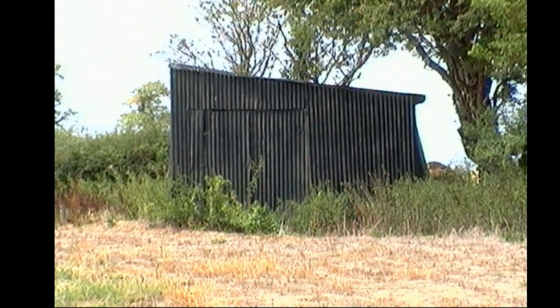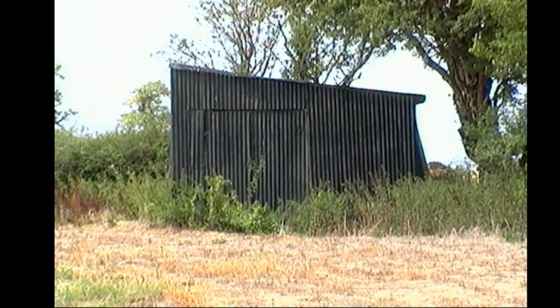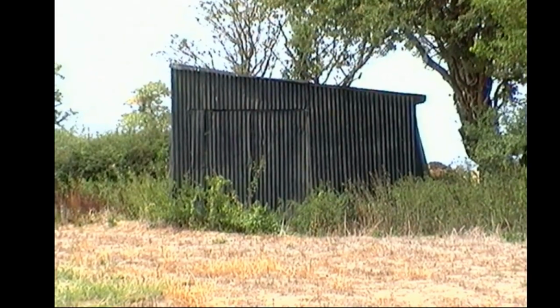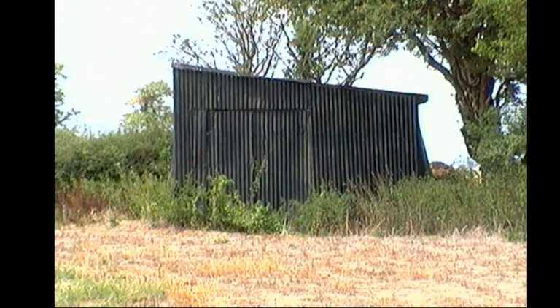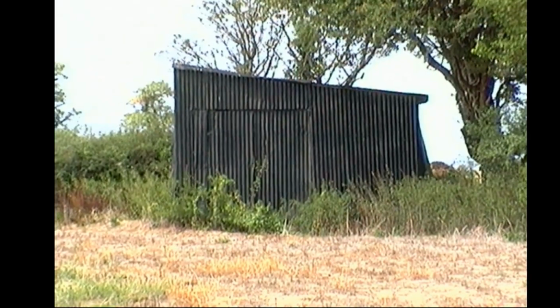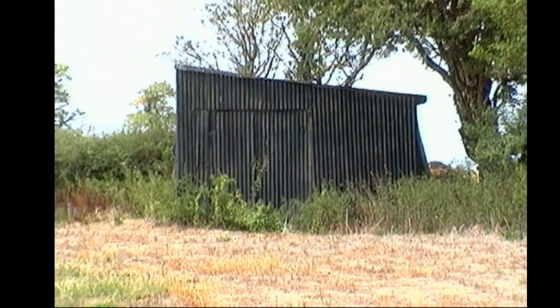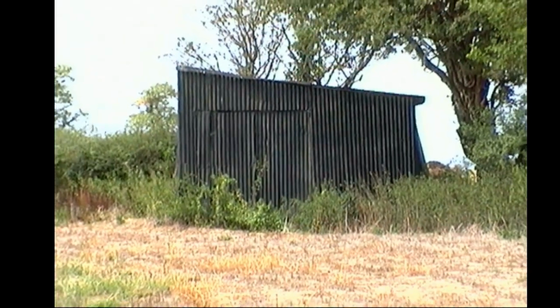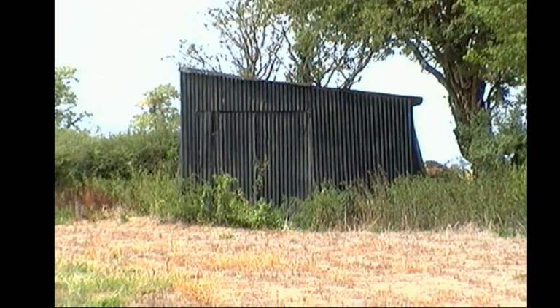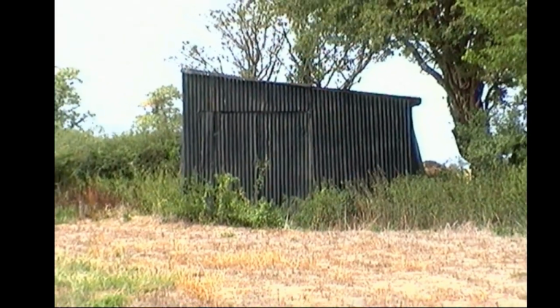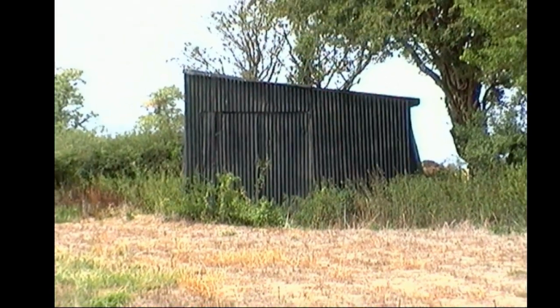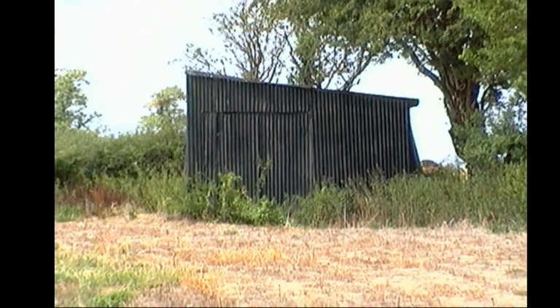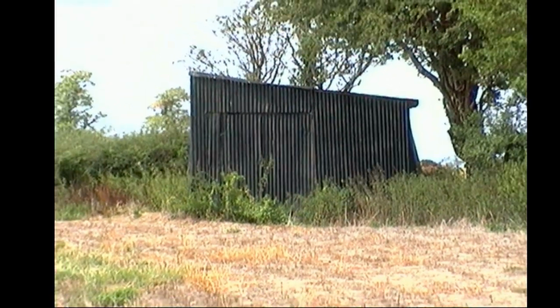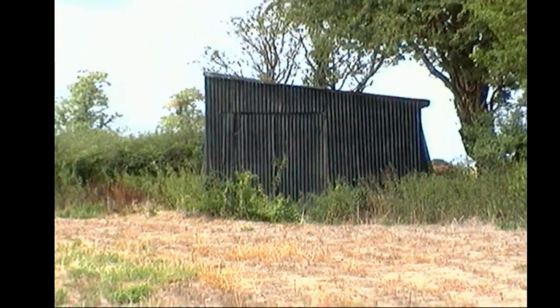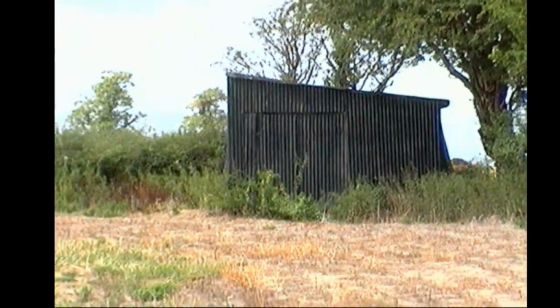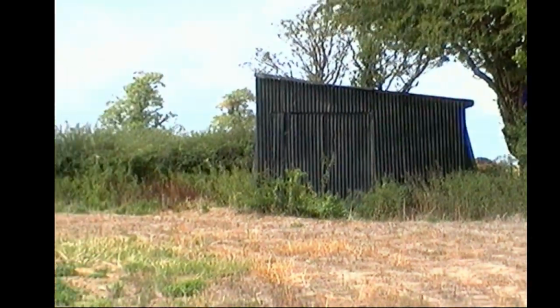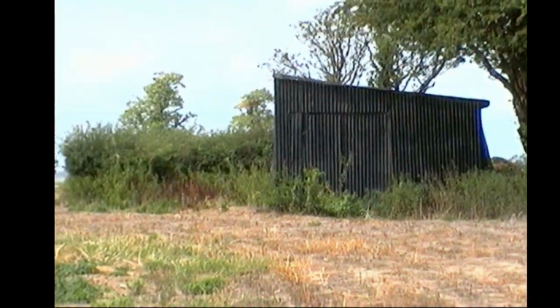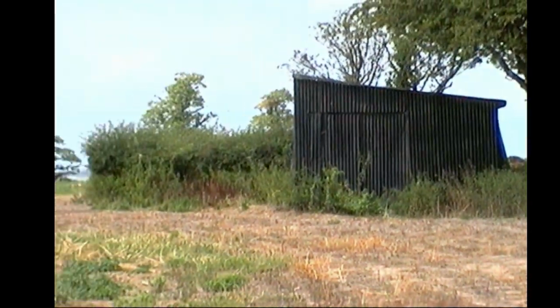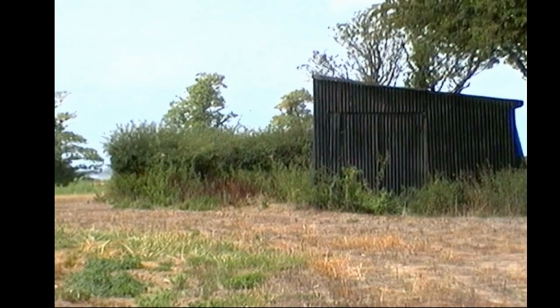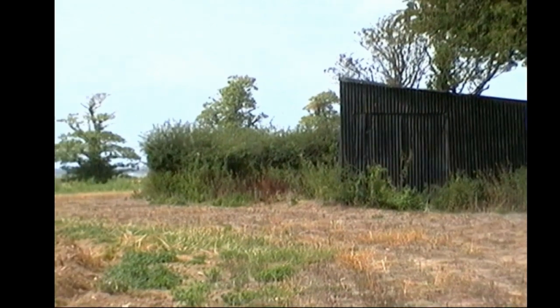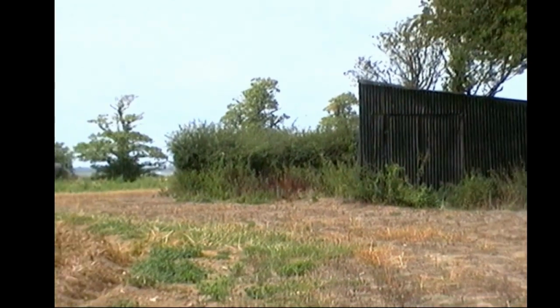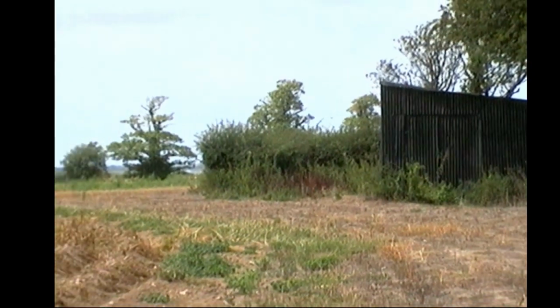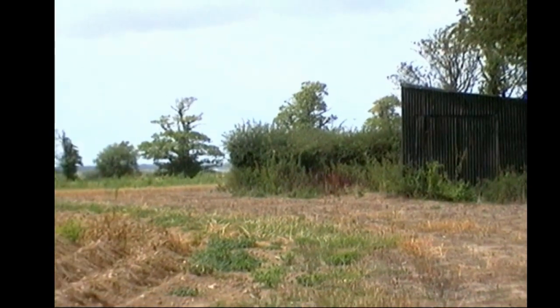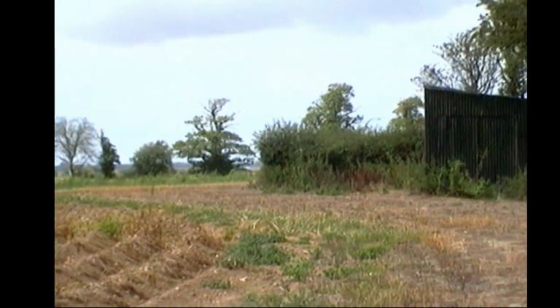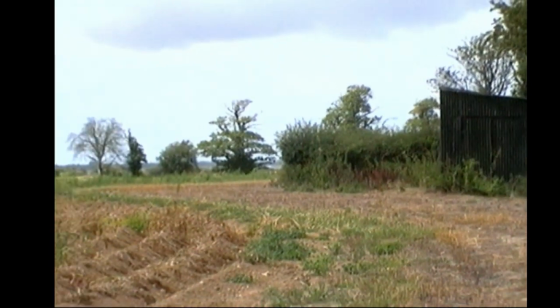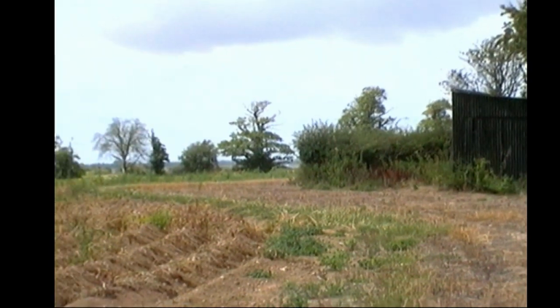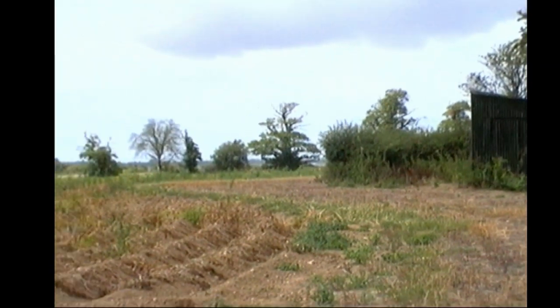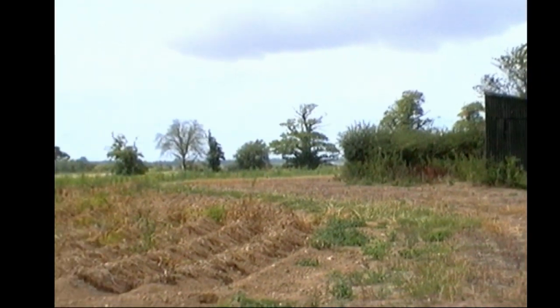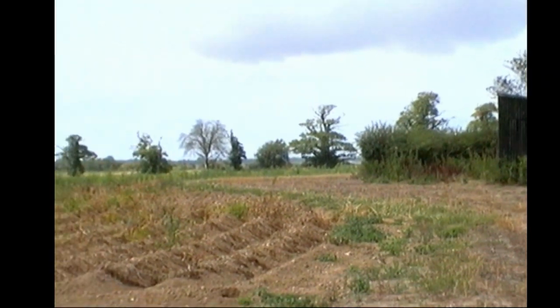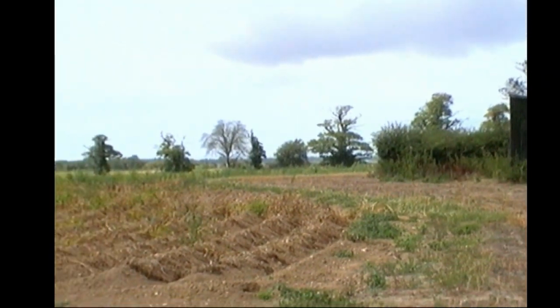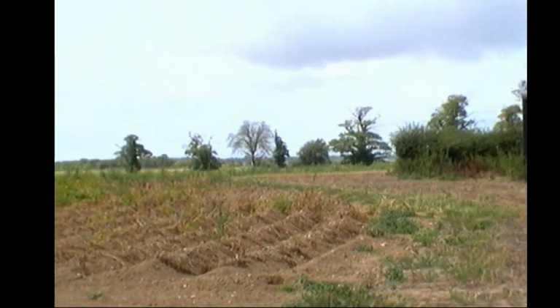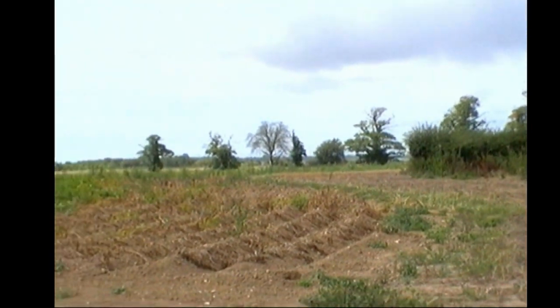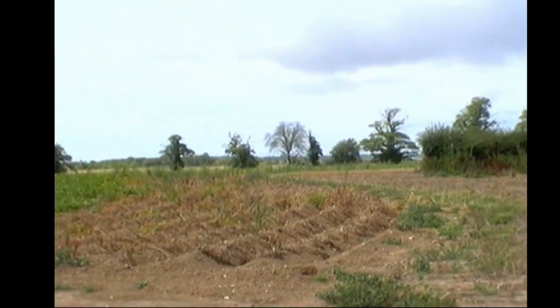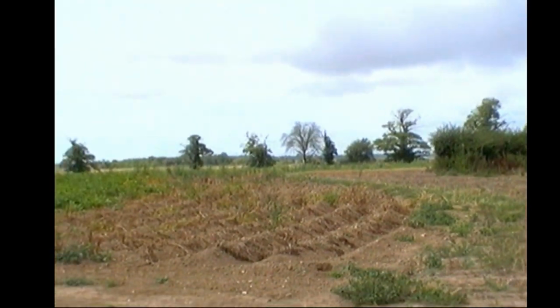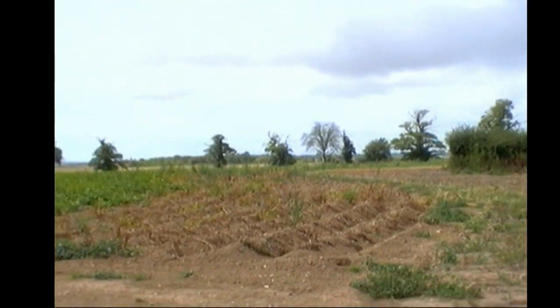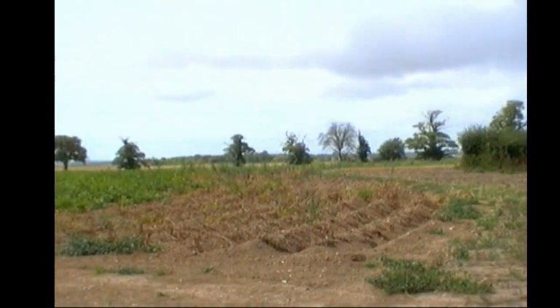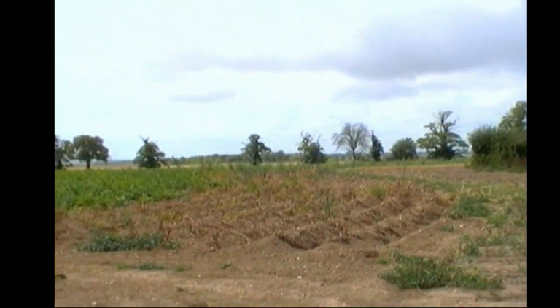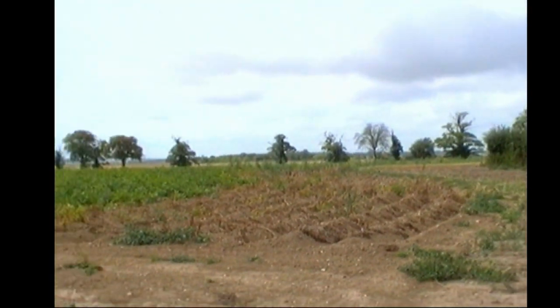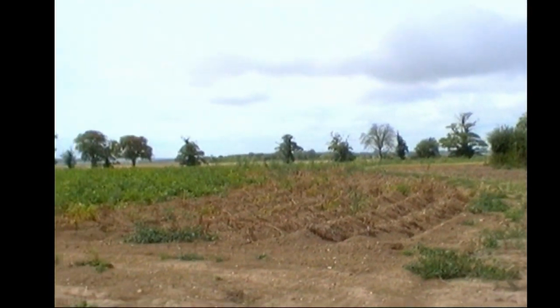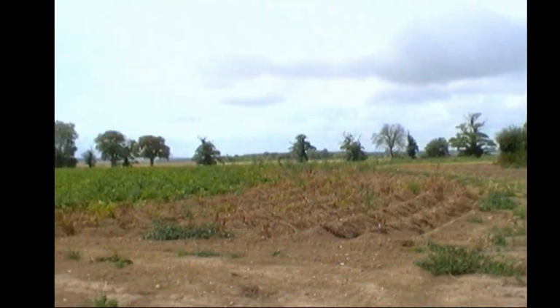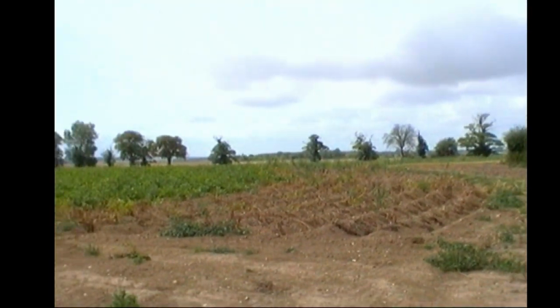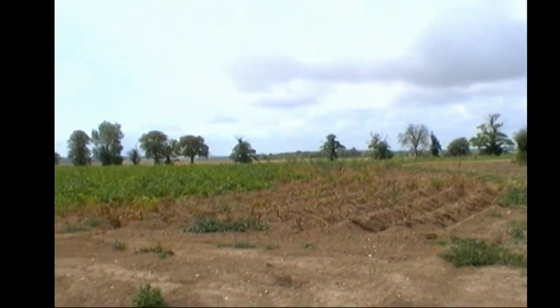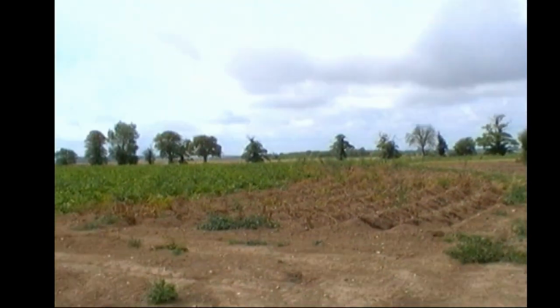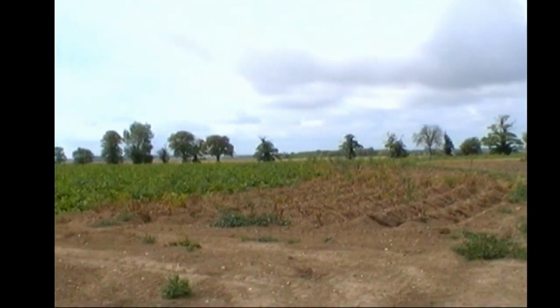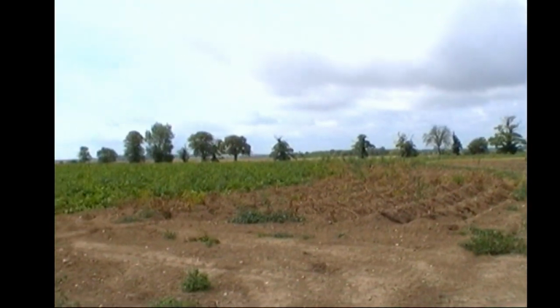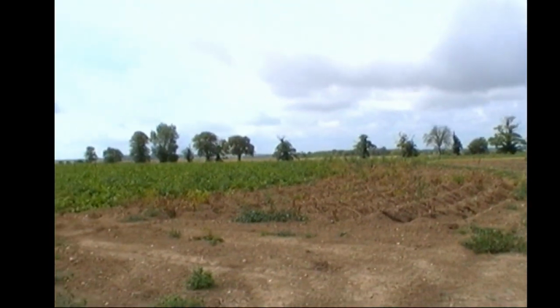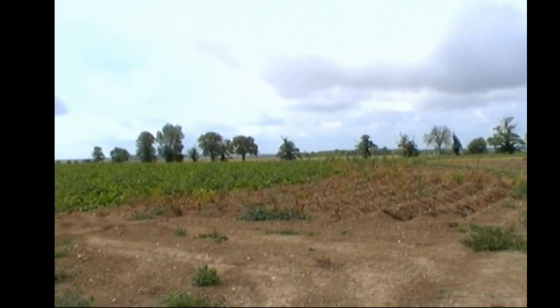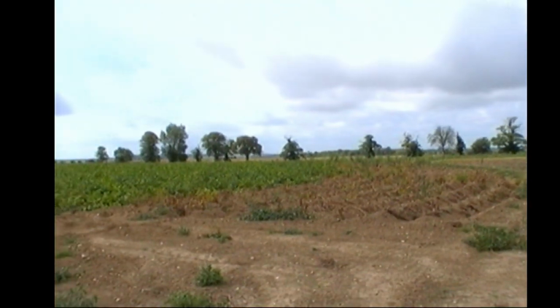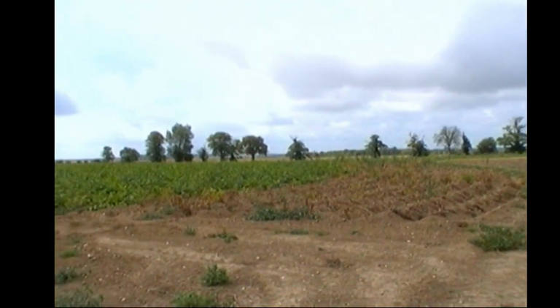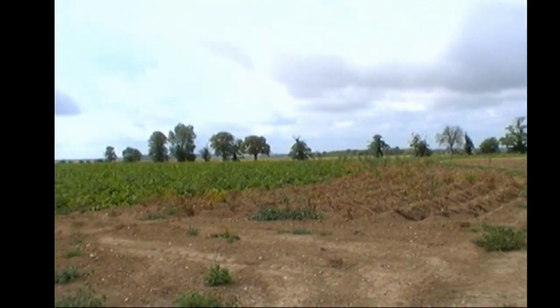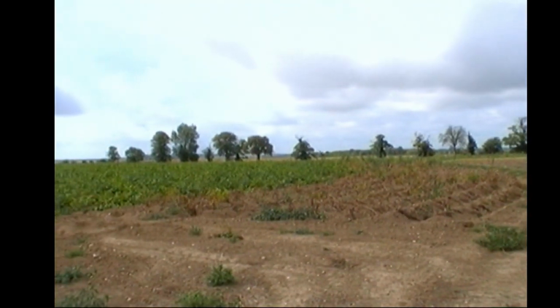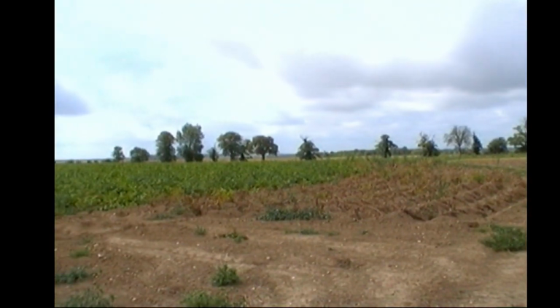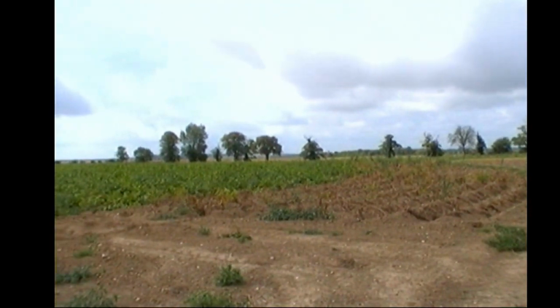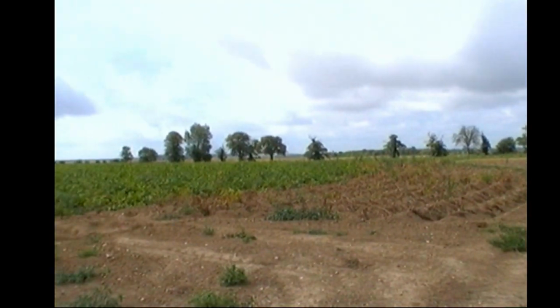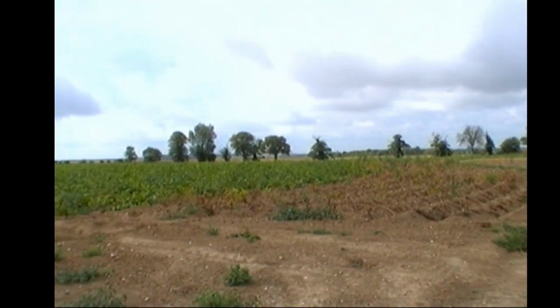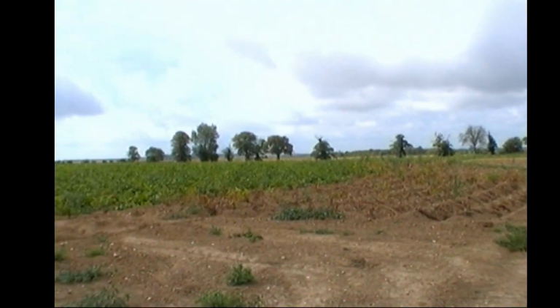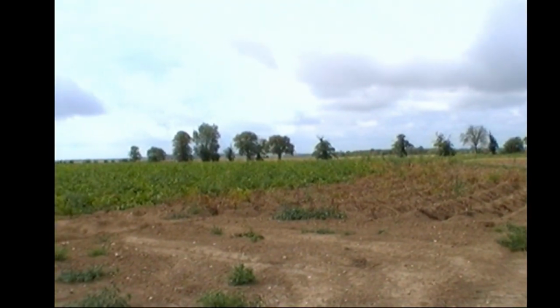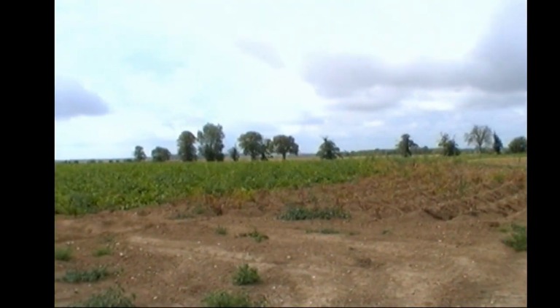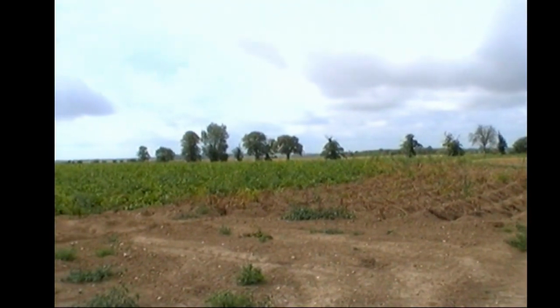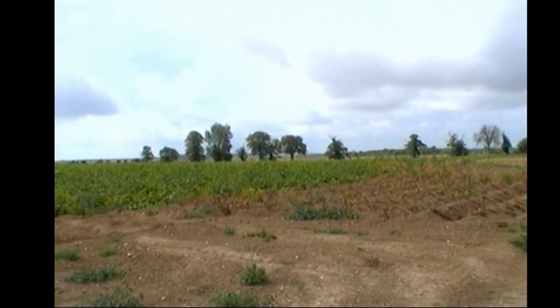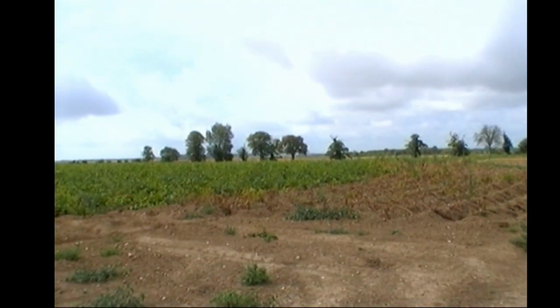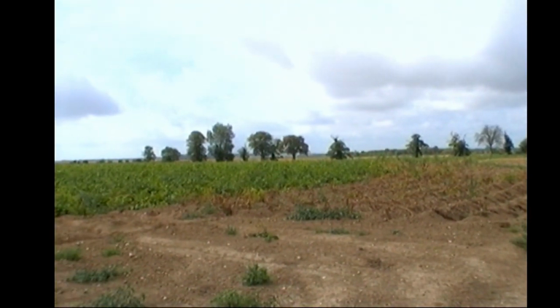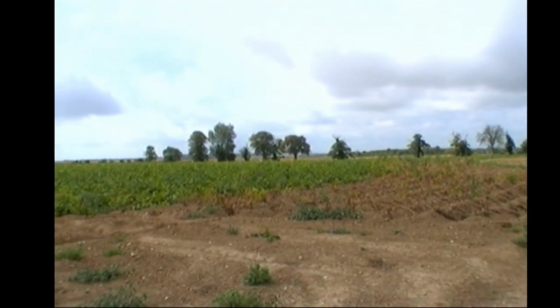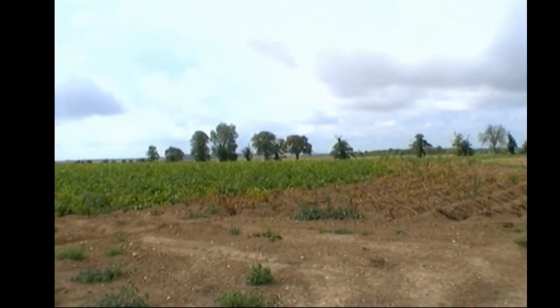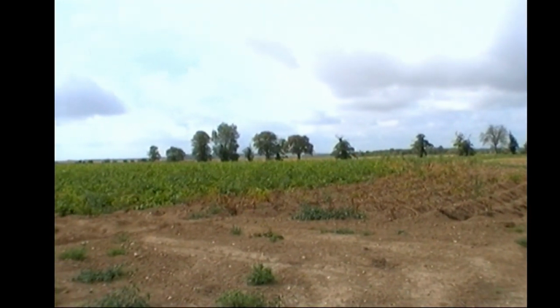The whole of this area was covered in trees. This was the orchard — mostly apple trees, but there was other fruit as well.